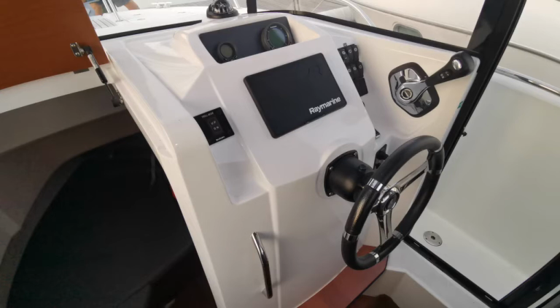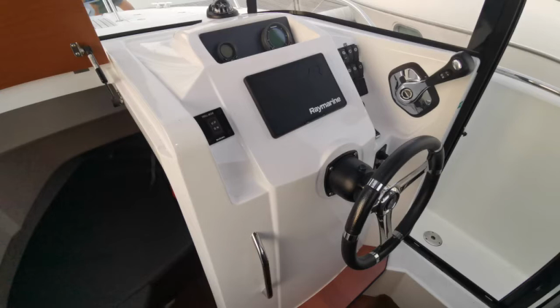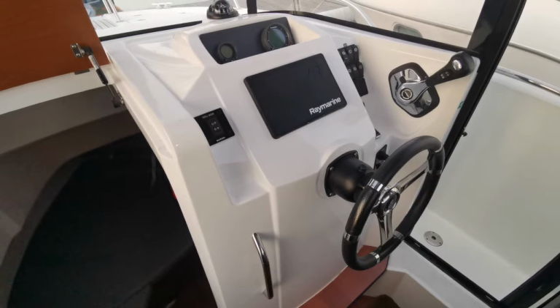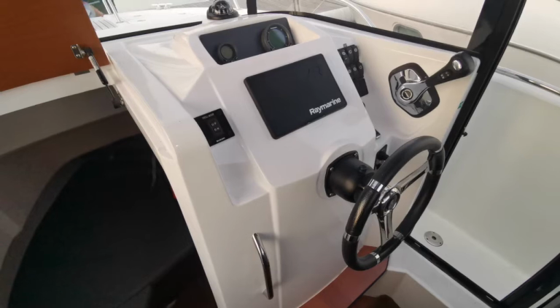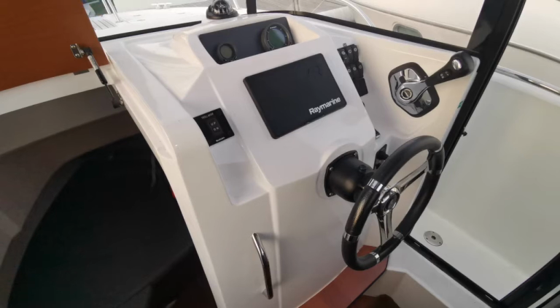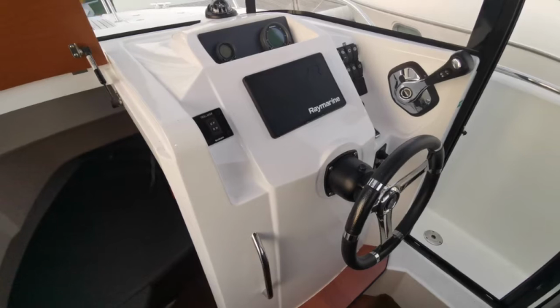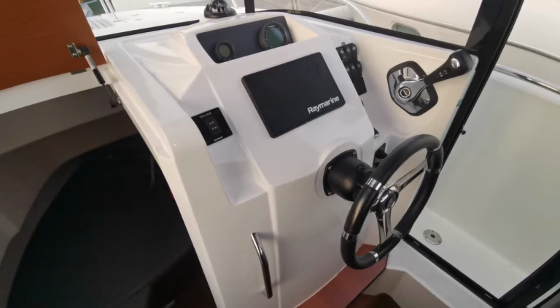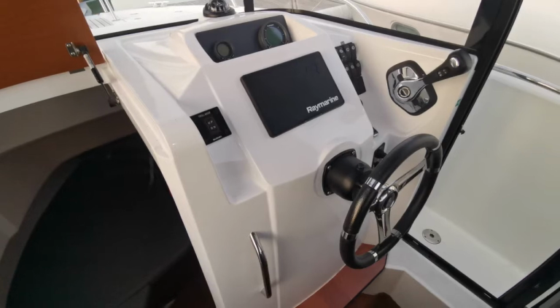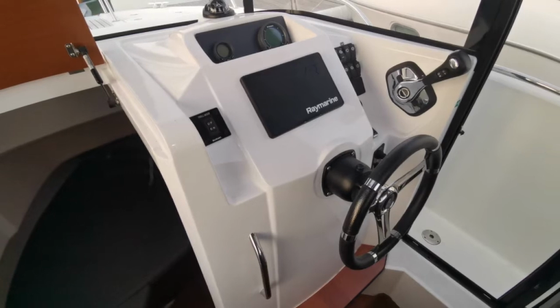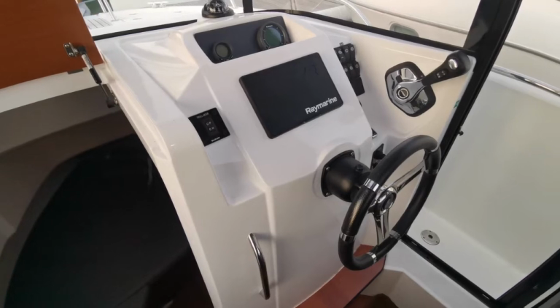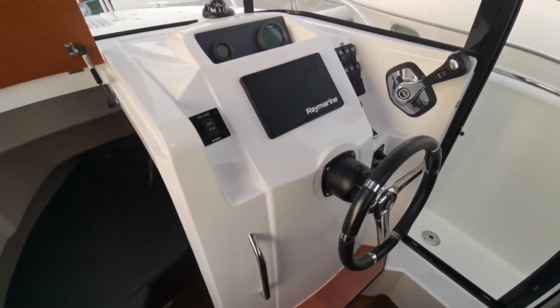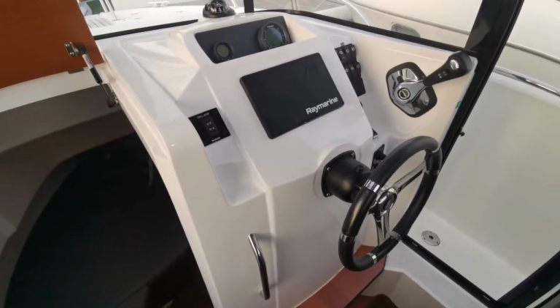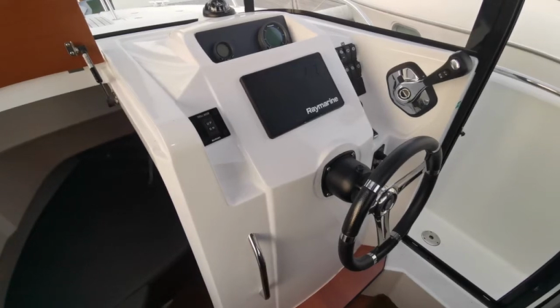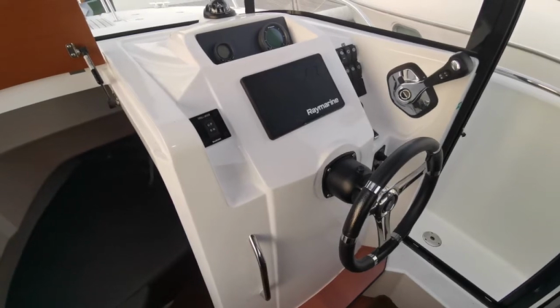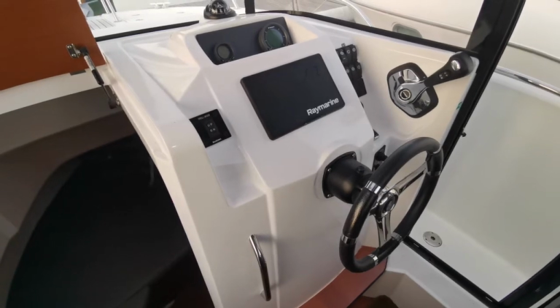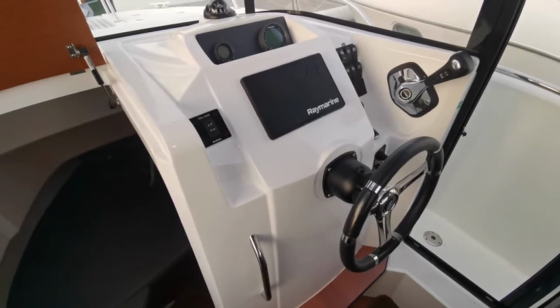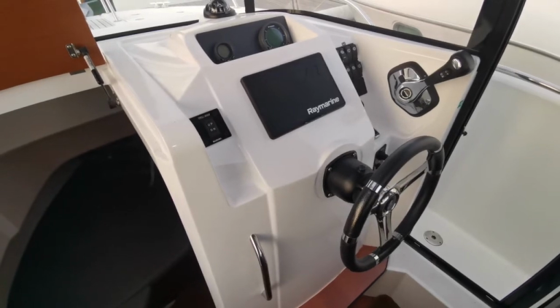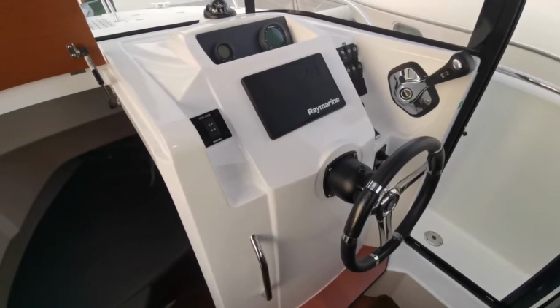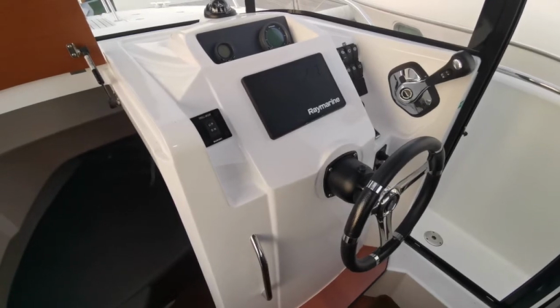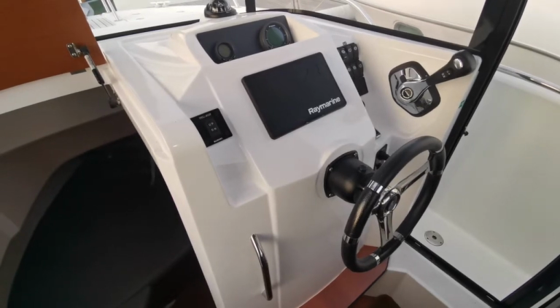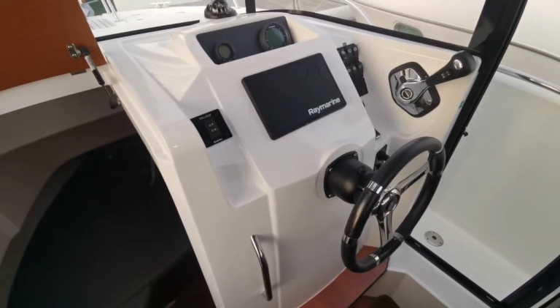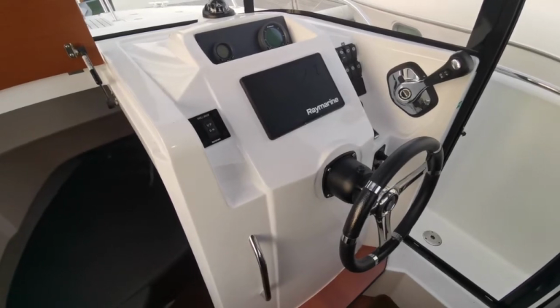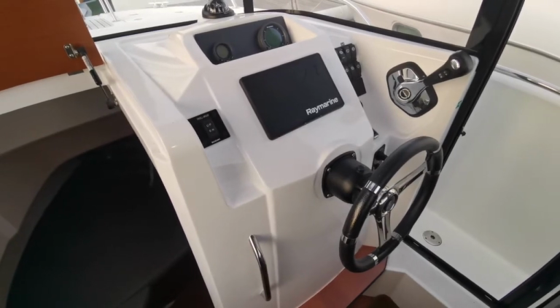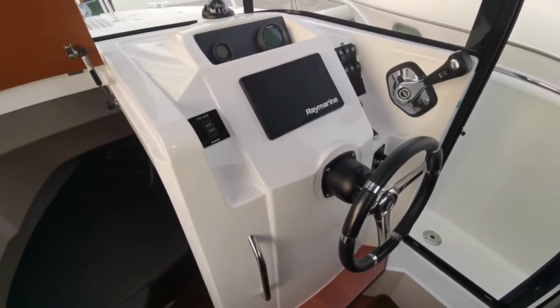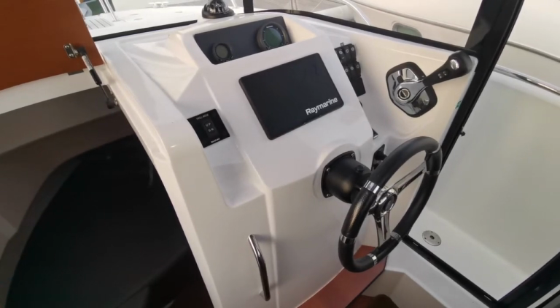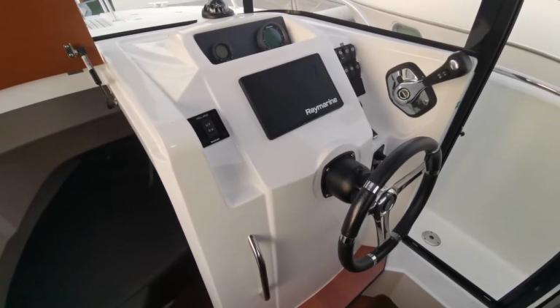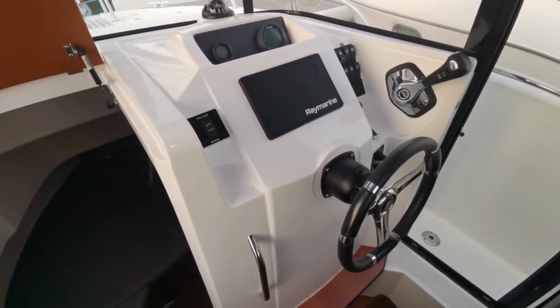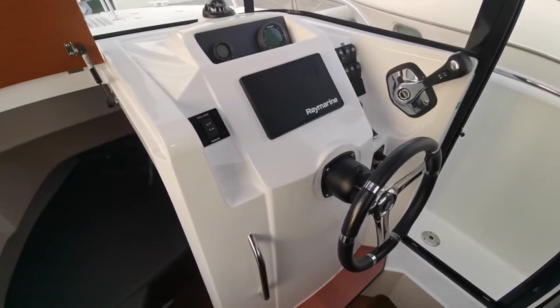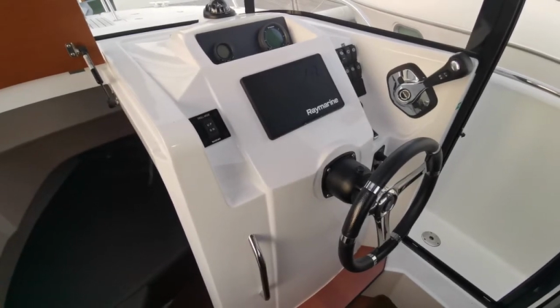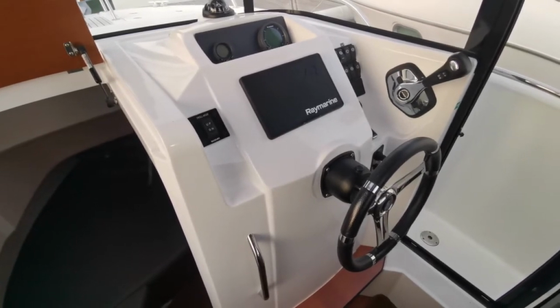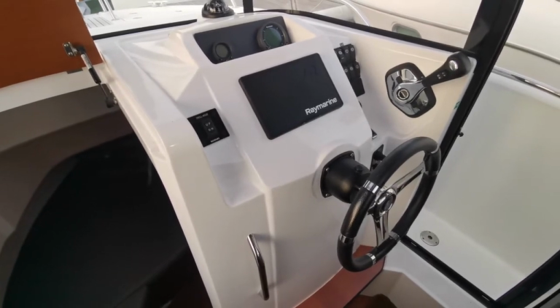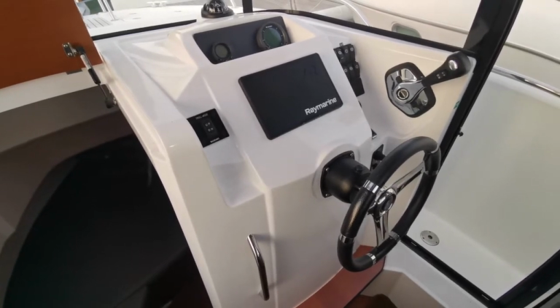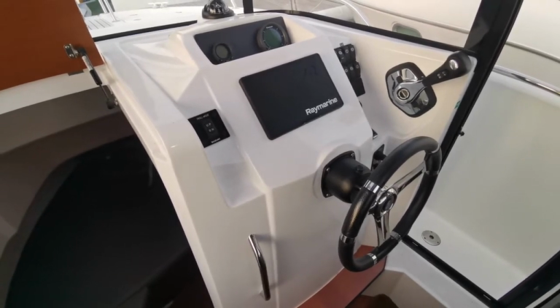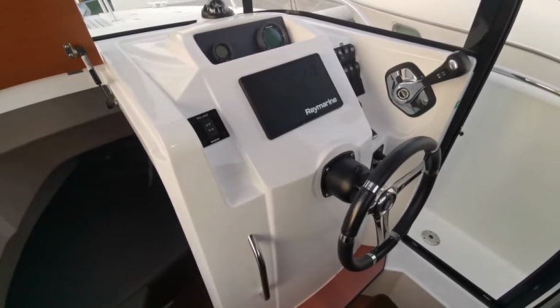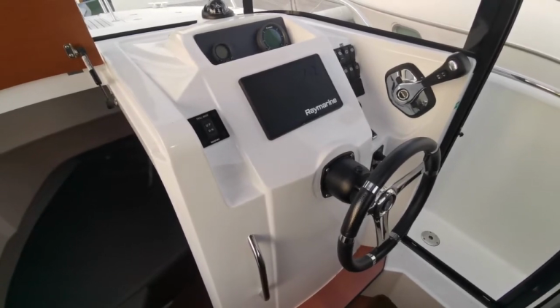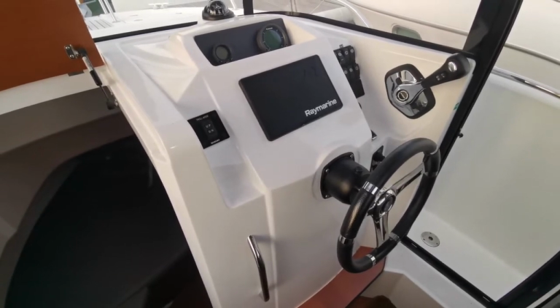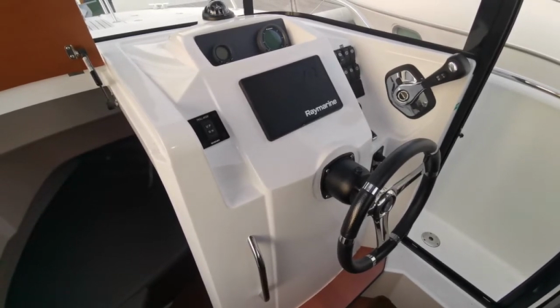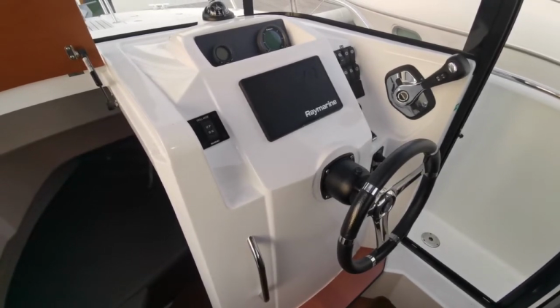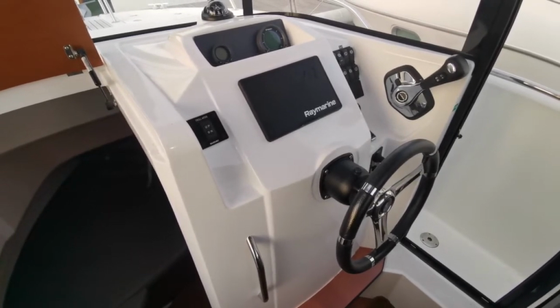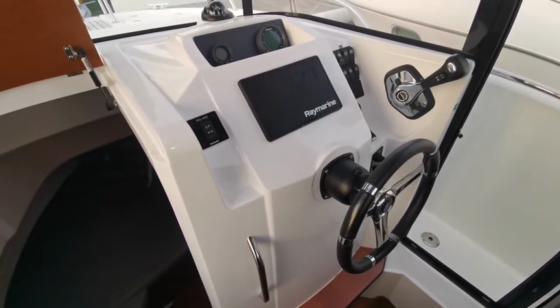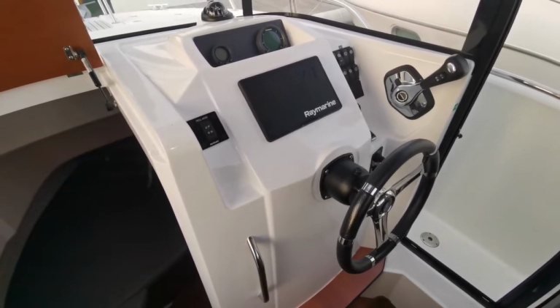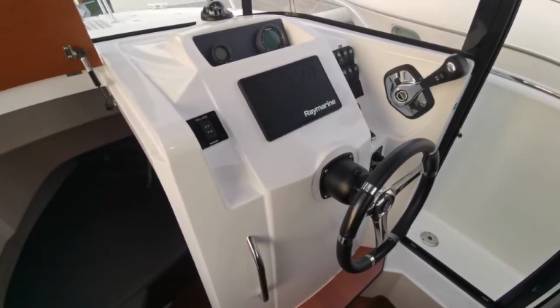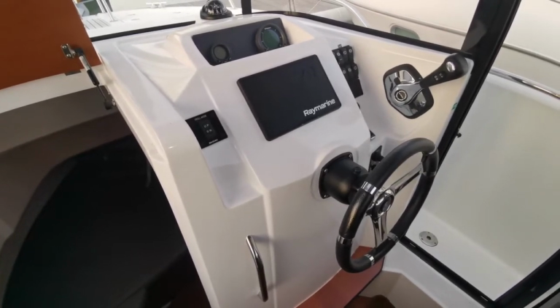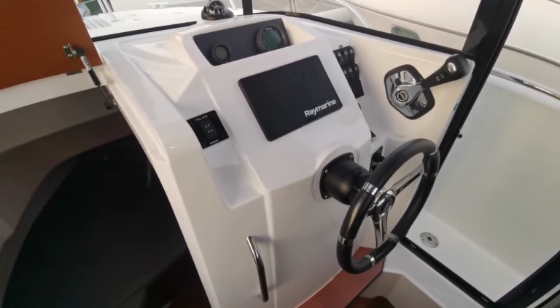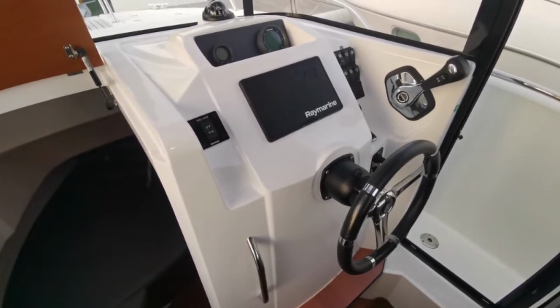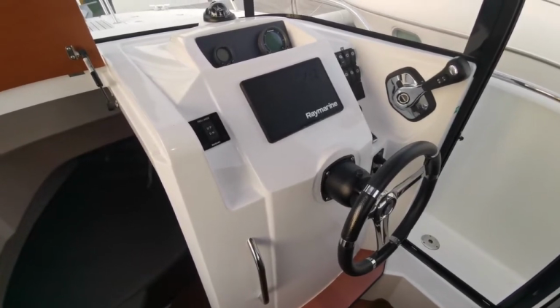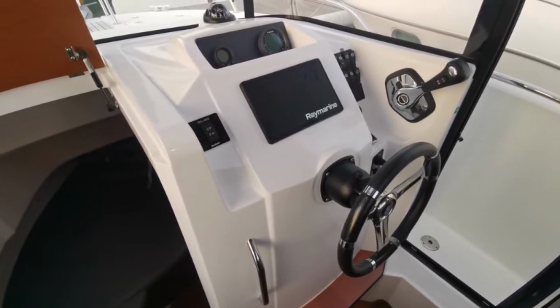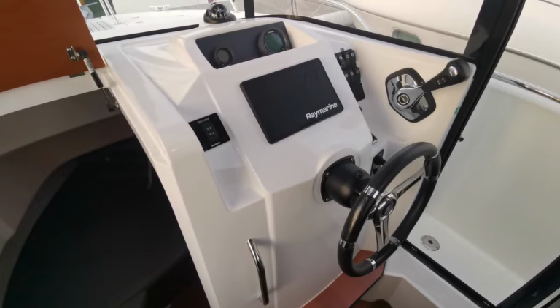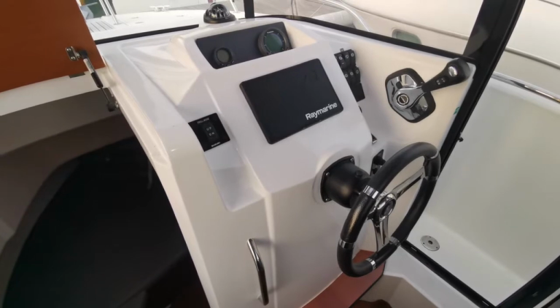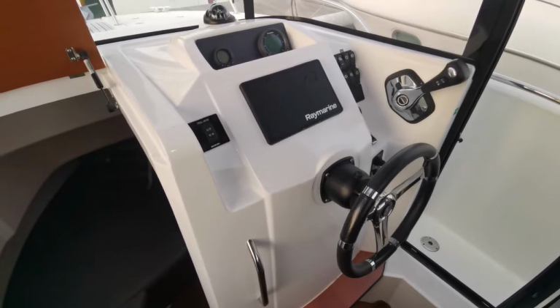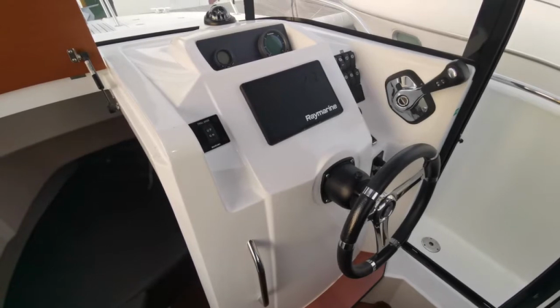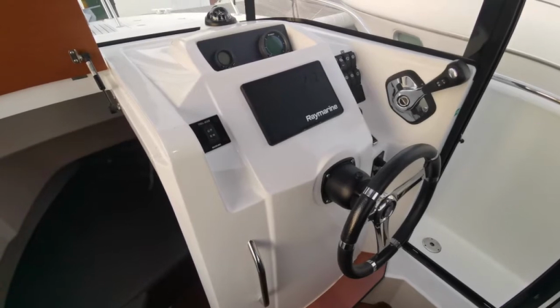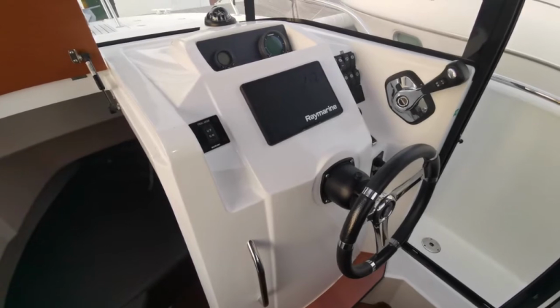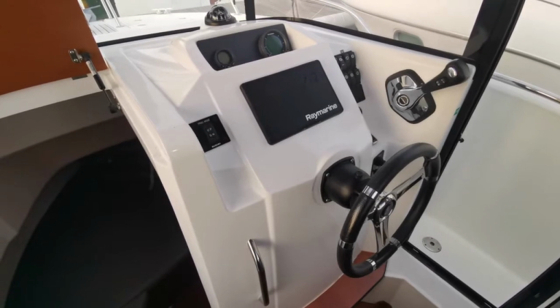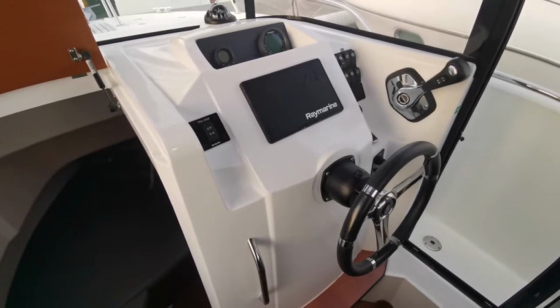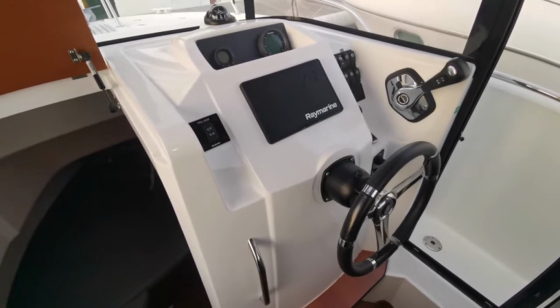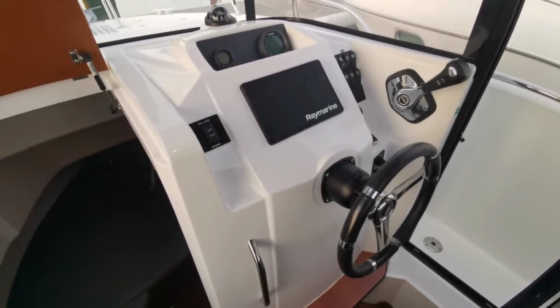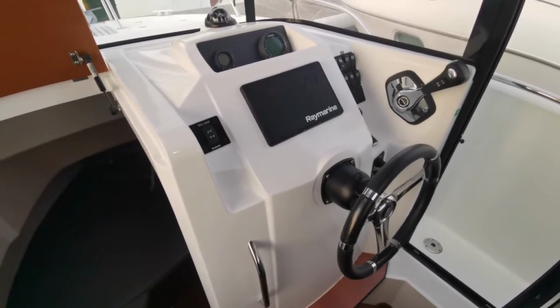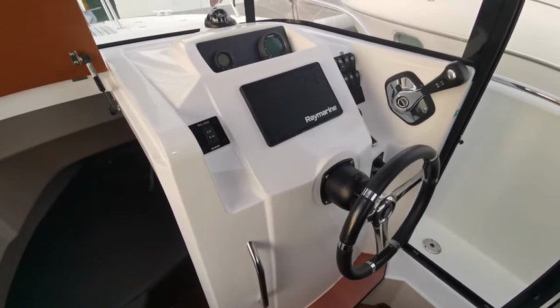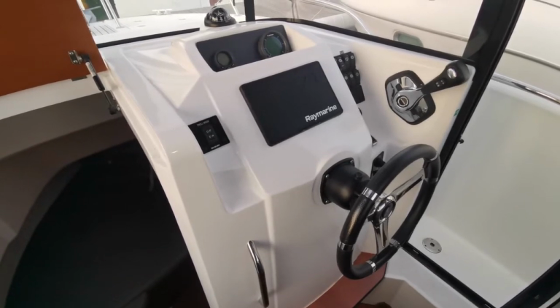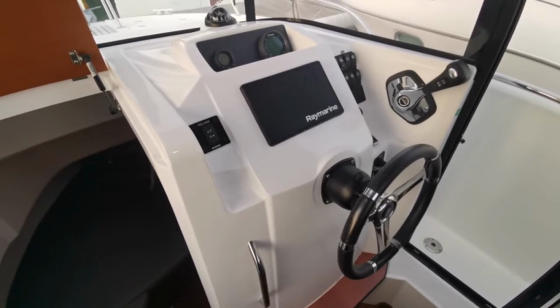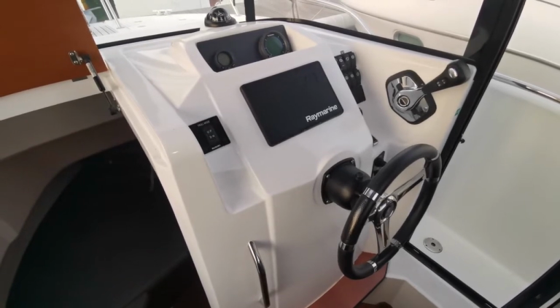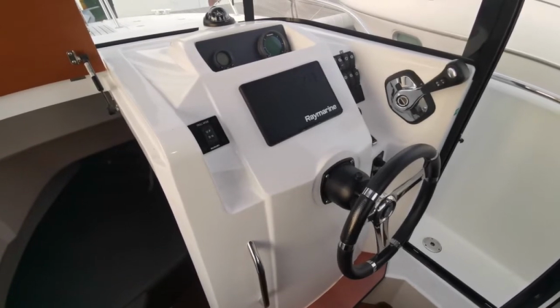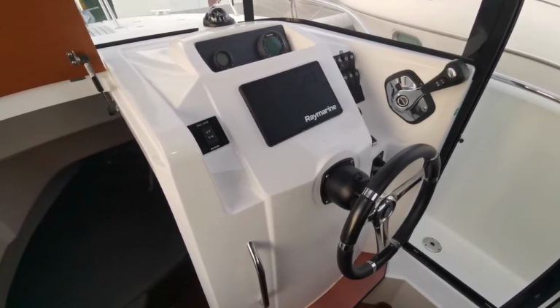Hello again, this is Mark from Boch and Python, and today we're looking at the interior of the Beneteau Barracuda 7 from 2015.